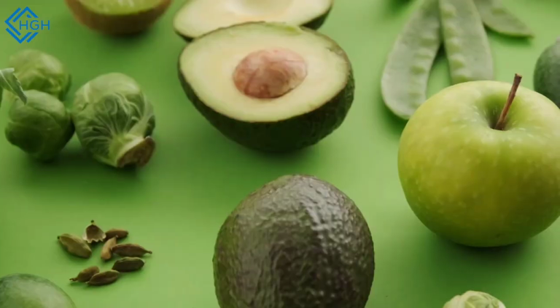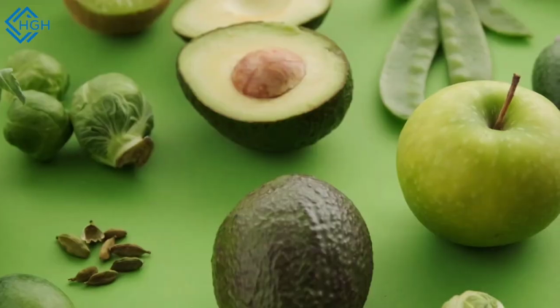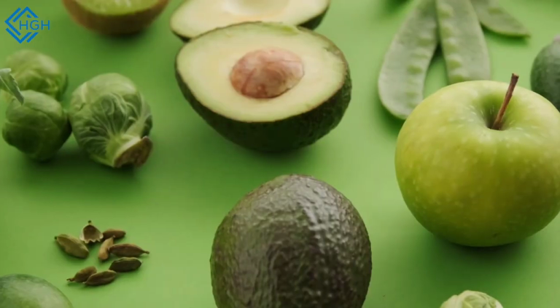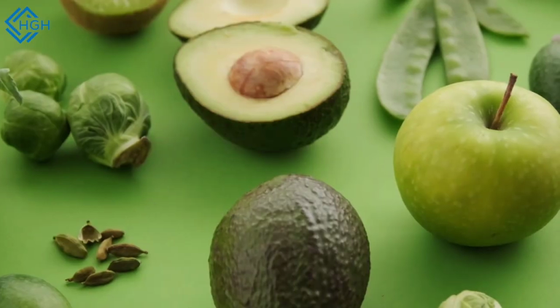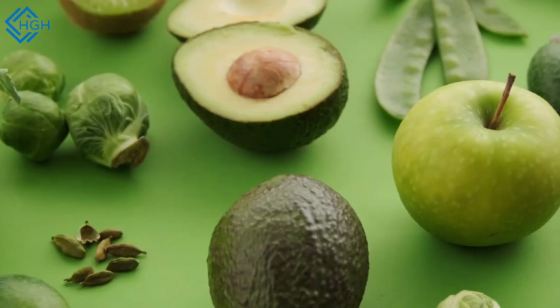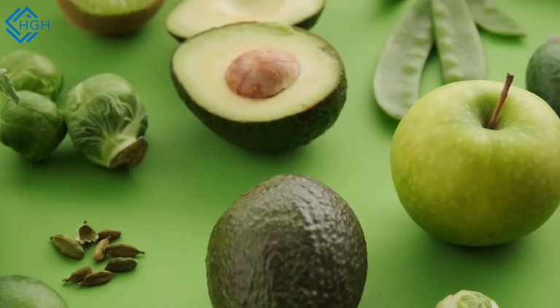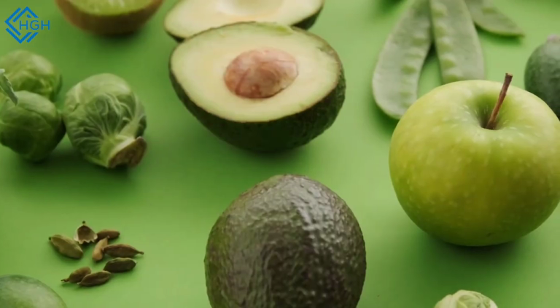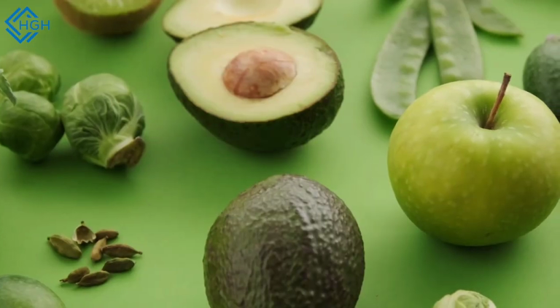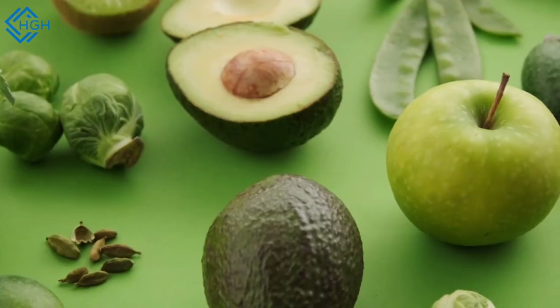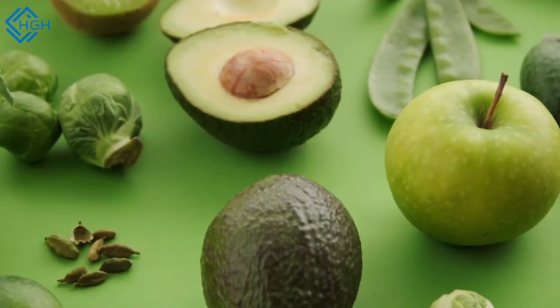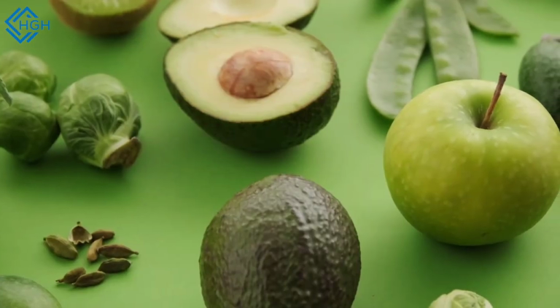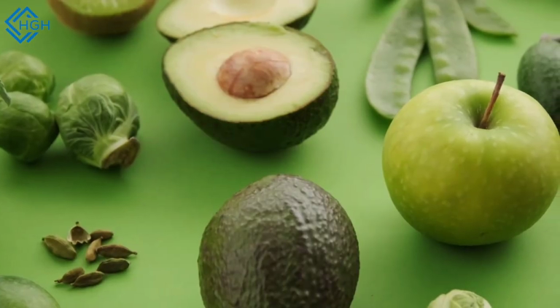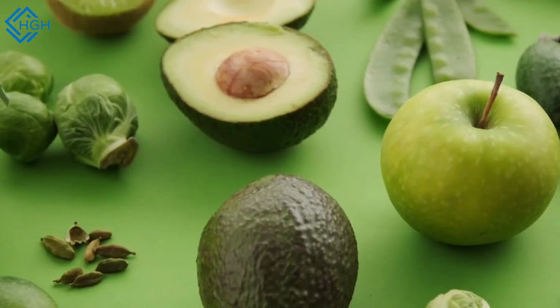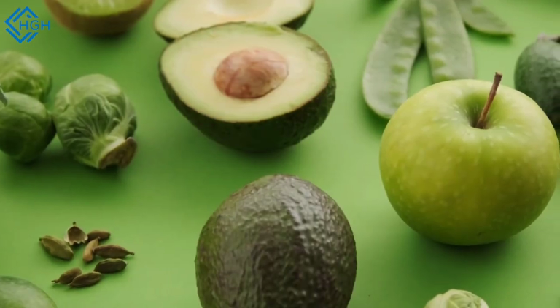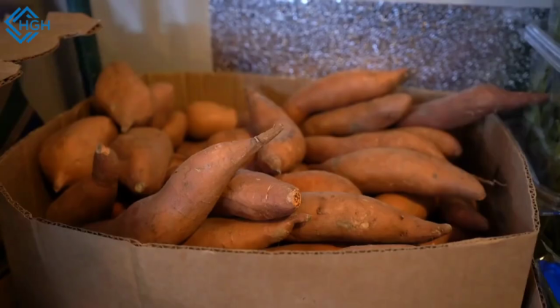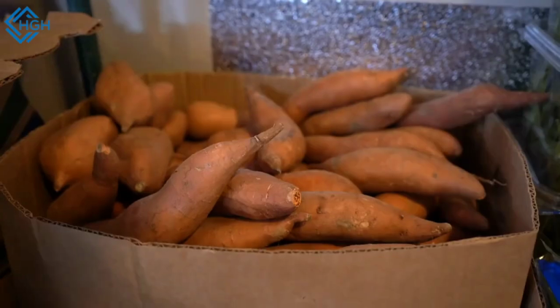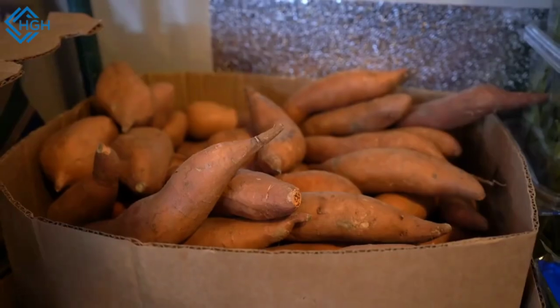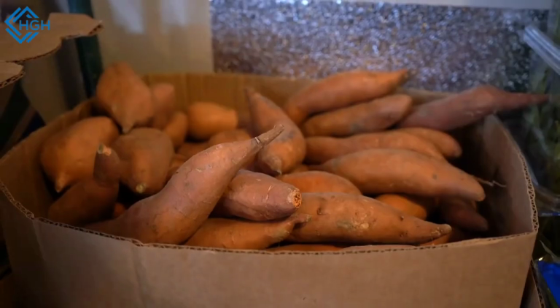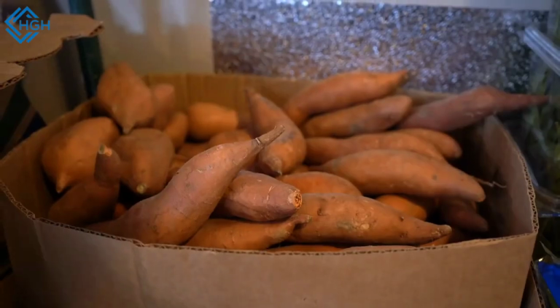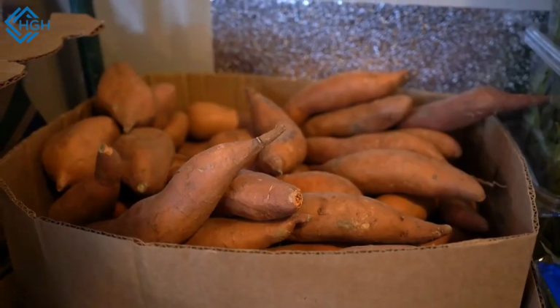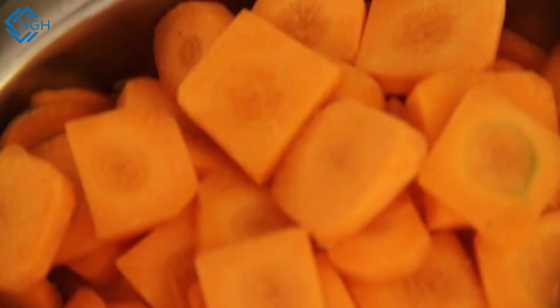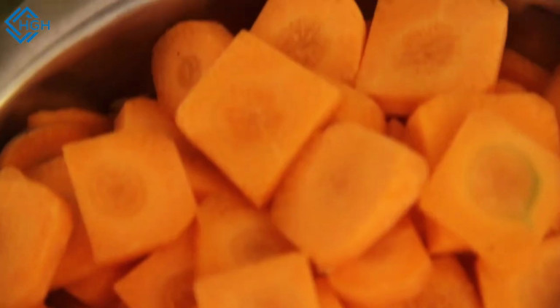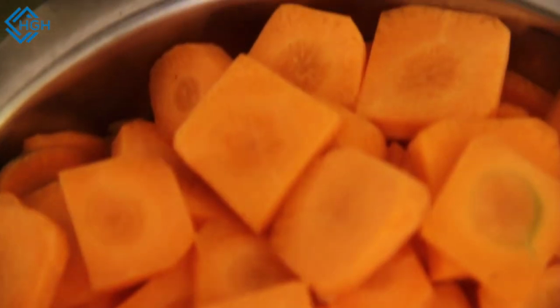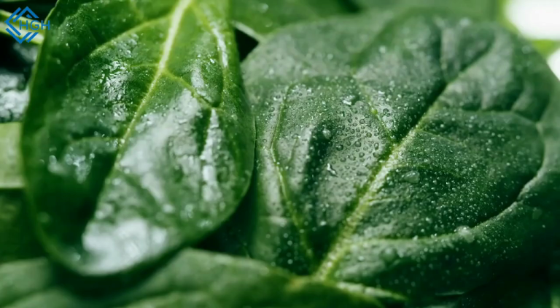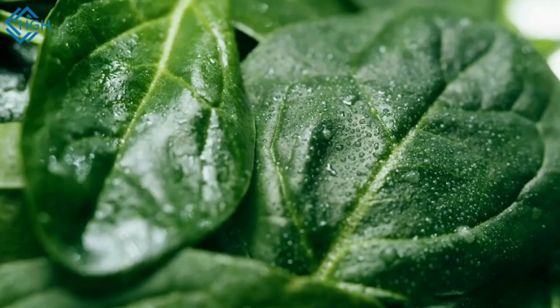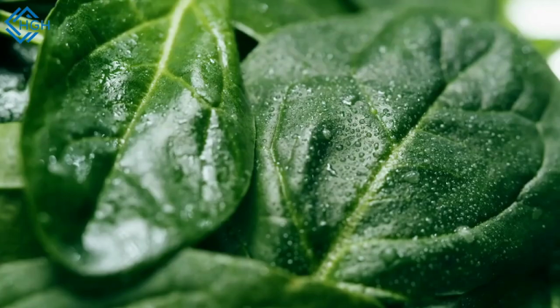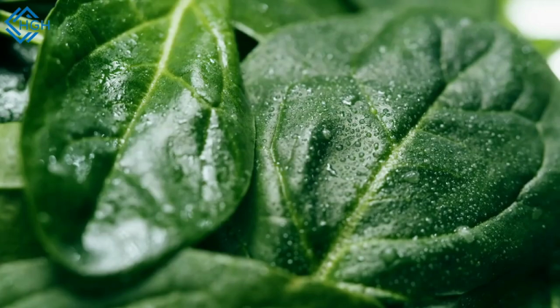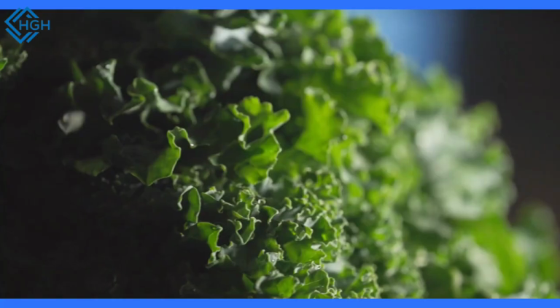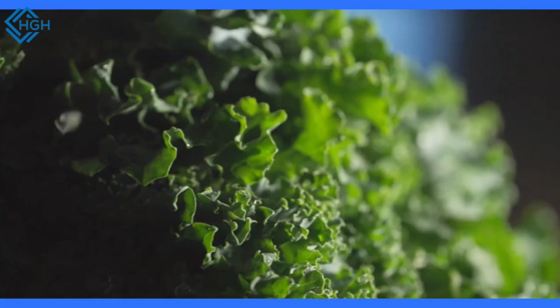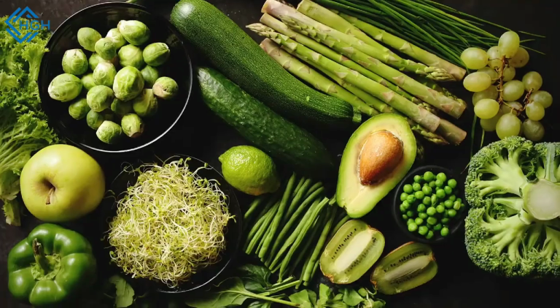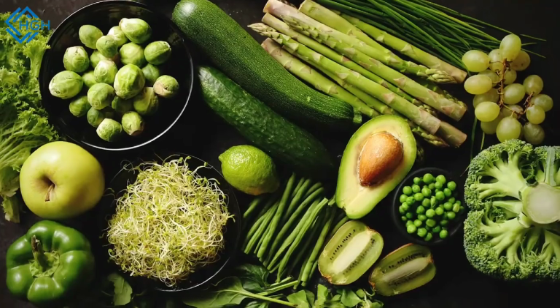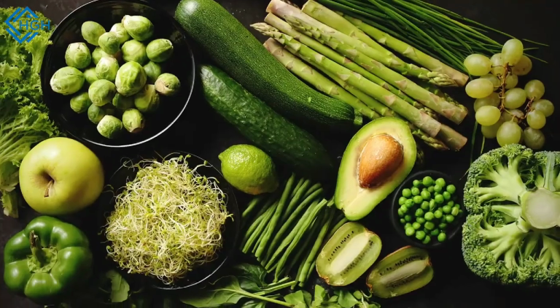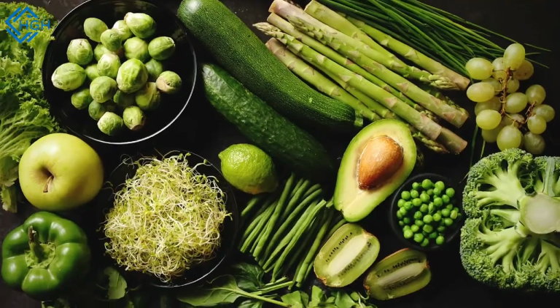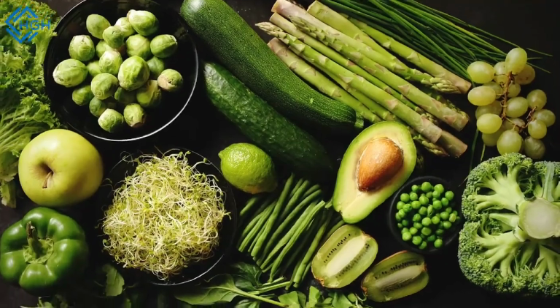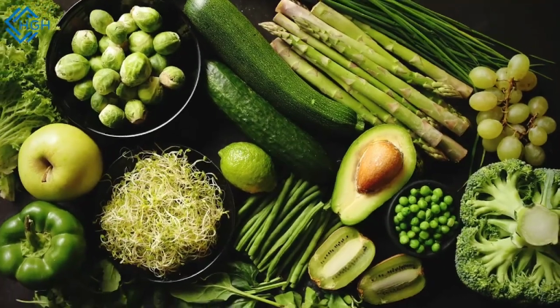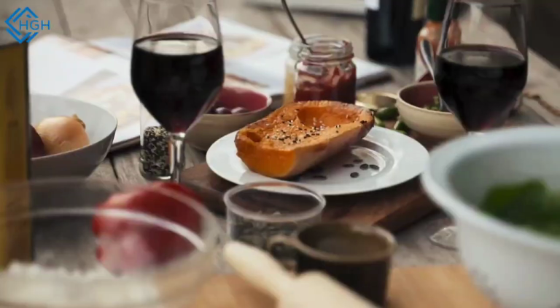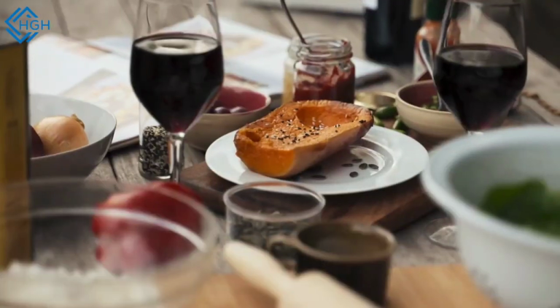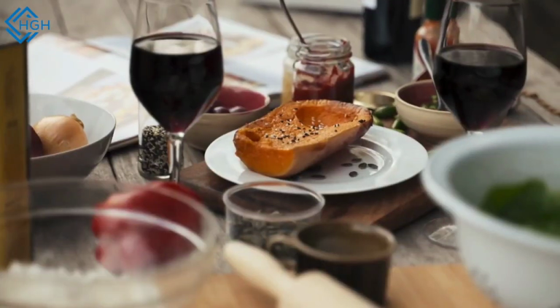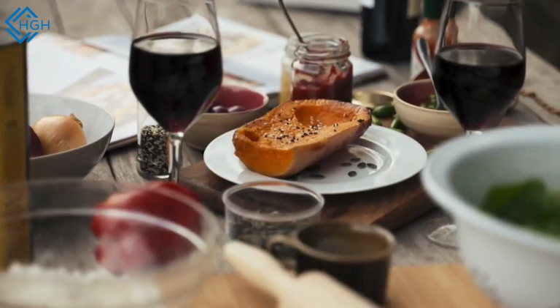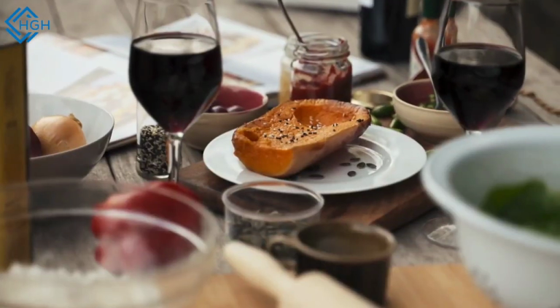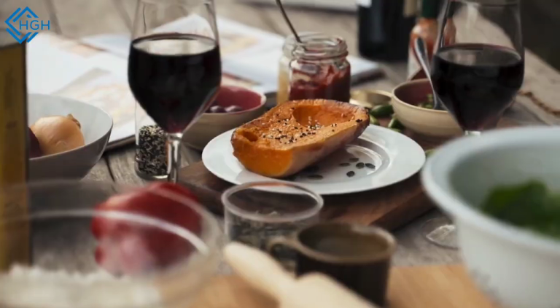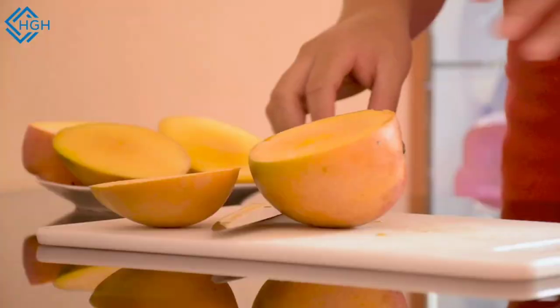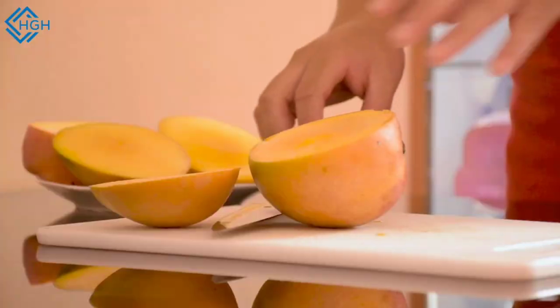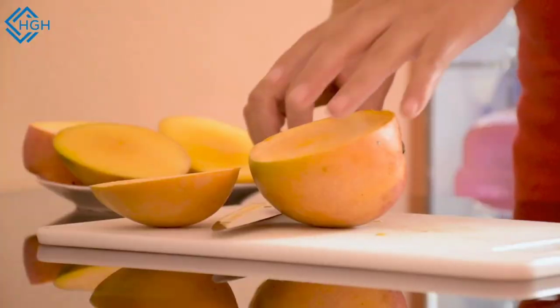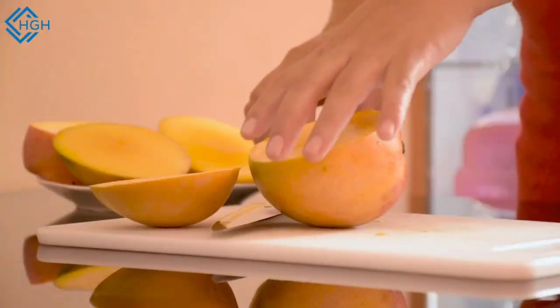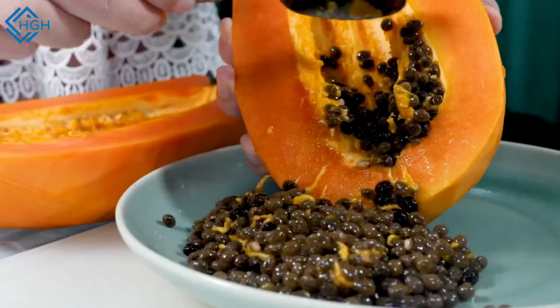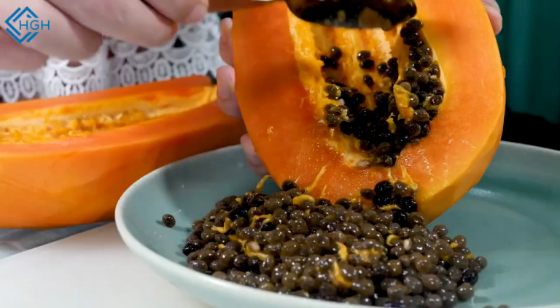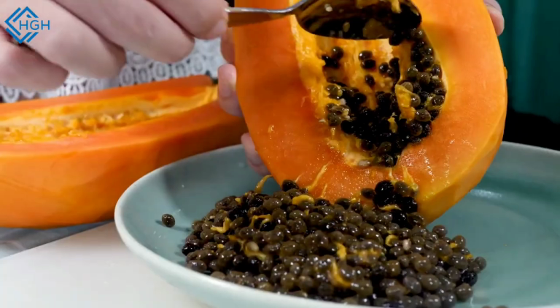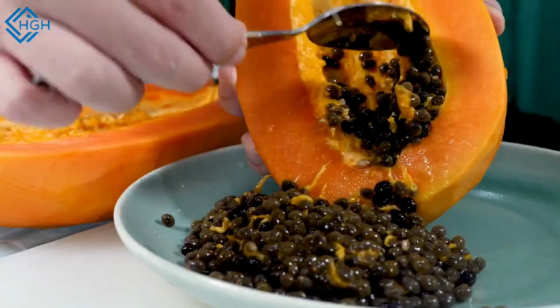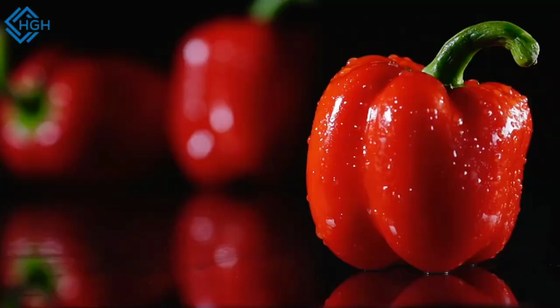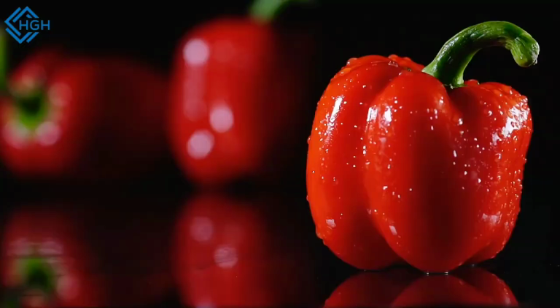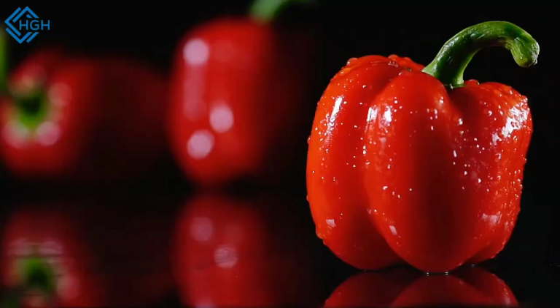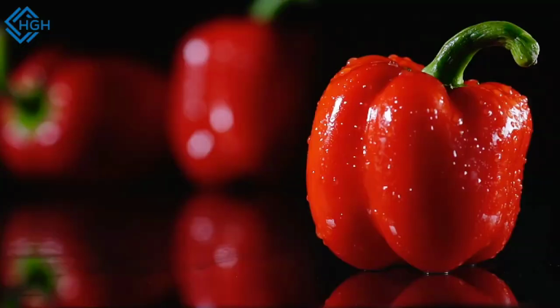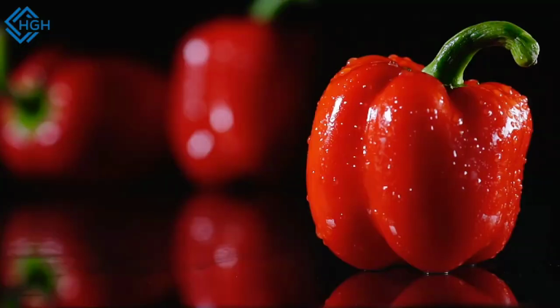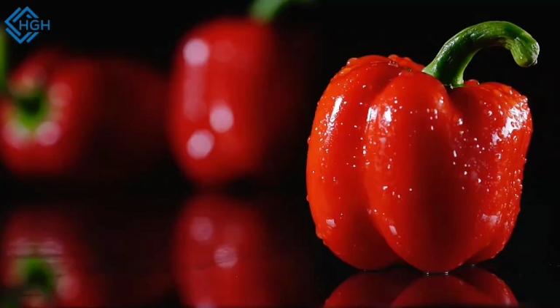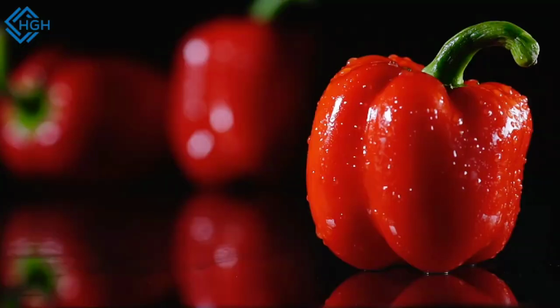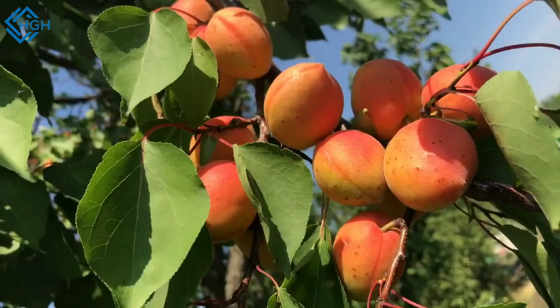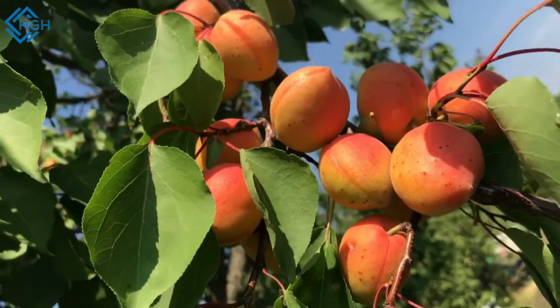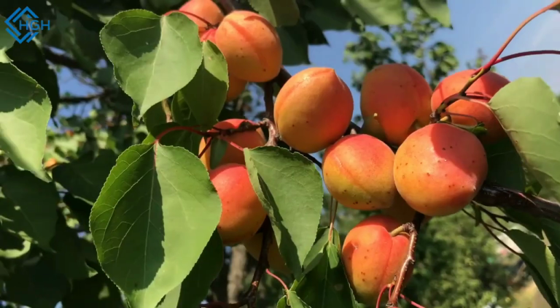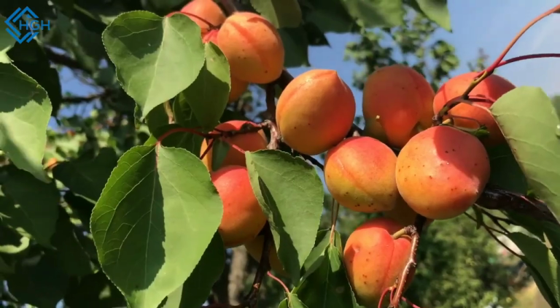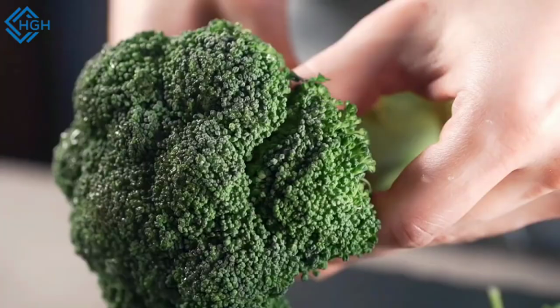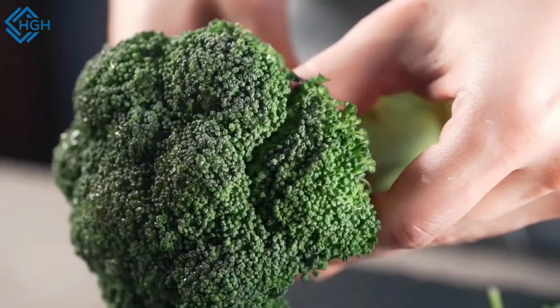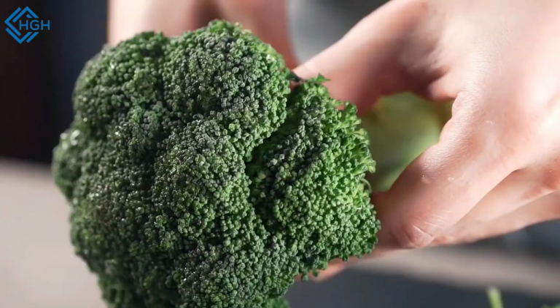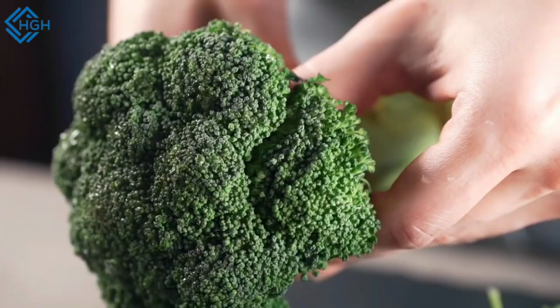Carotenoid sources — plant sources: sweet potatoes, carrots, spinach, kale, collard greens, butternut squash, mangoes, papayas, red bell peppers, apricots, and broccoli.